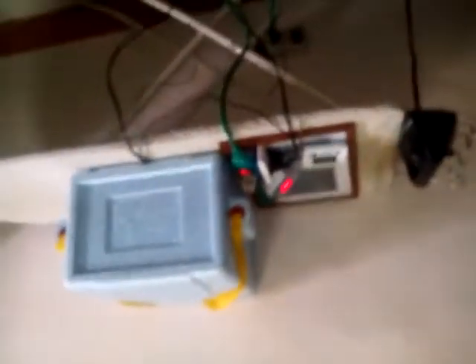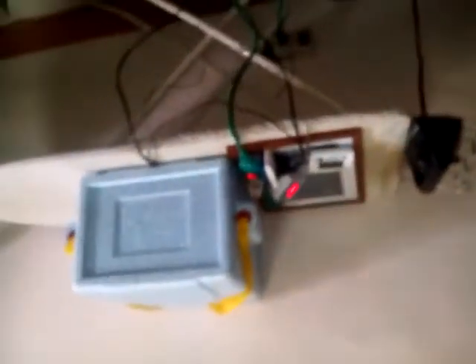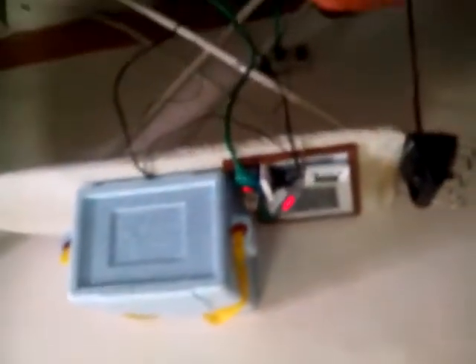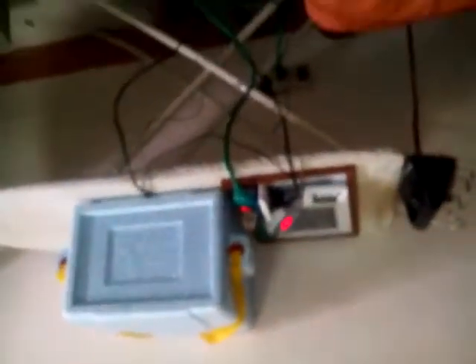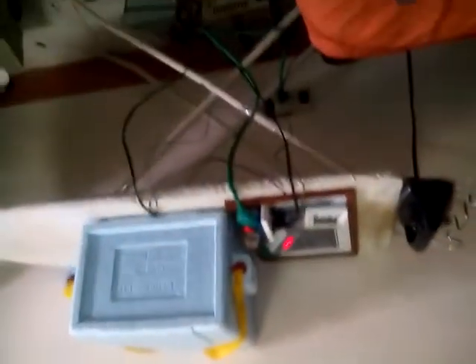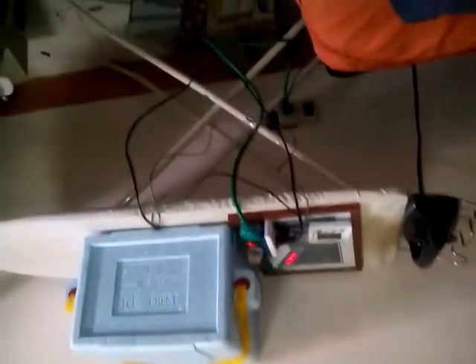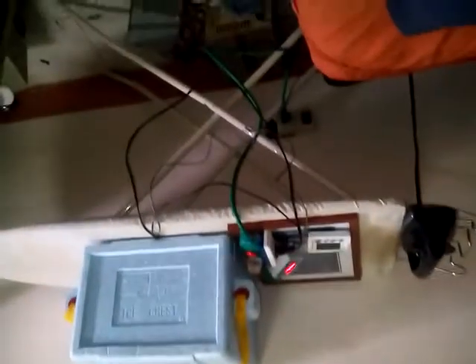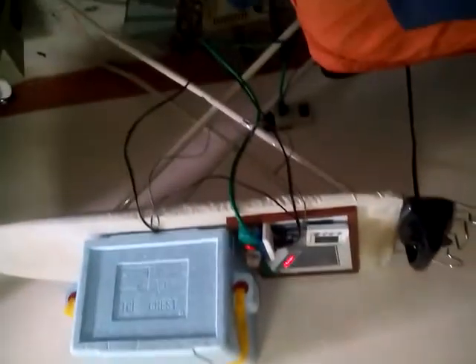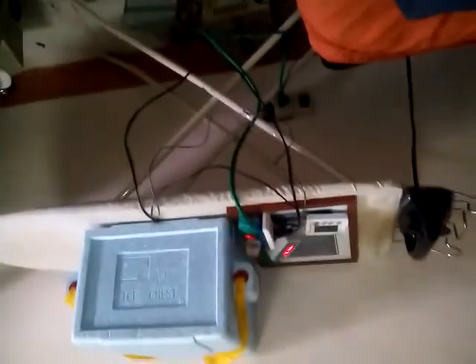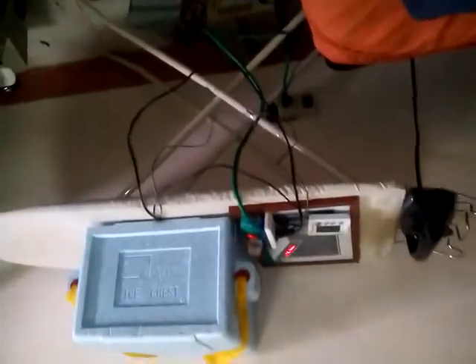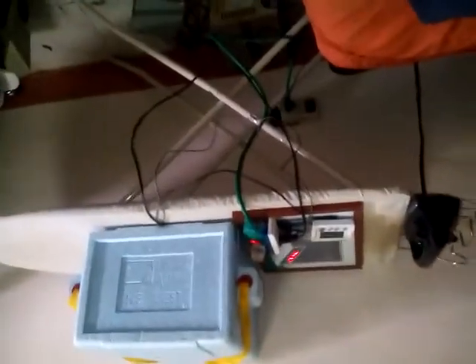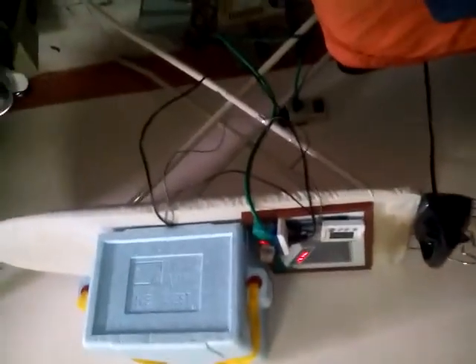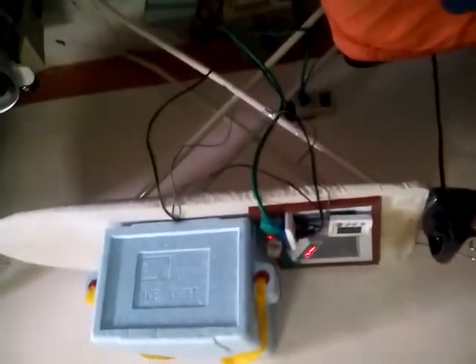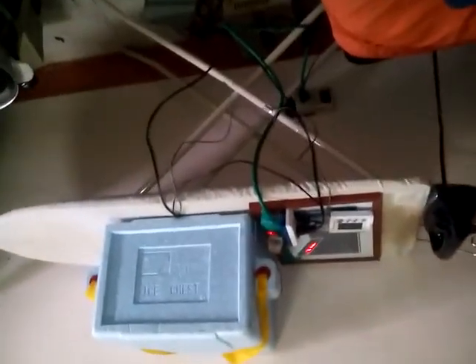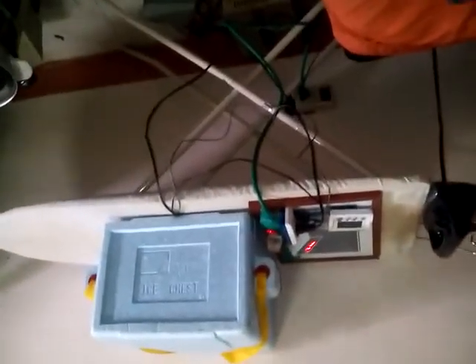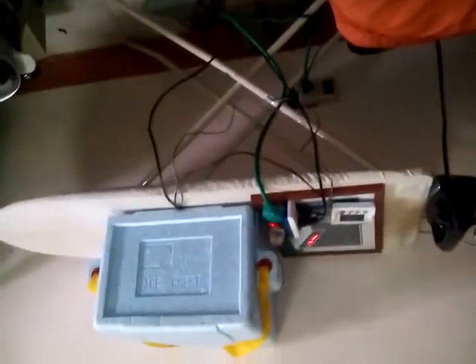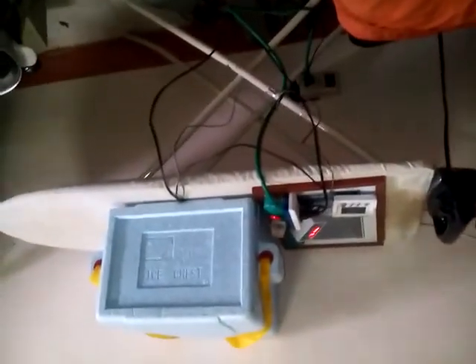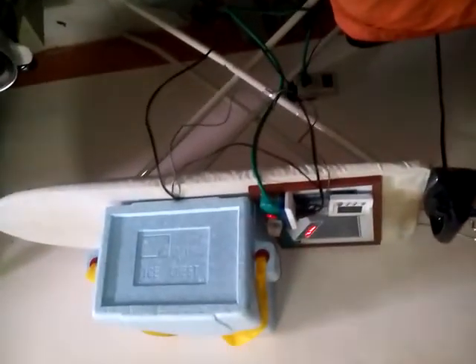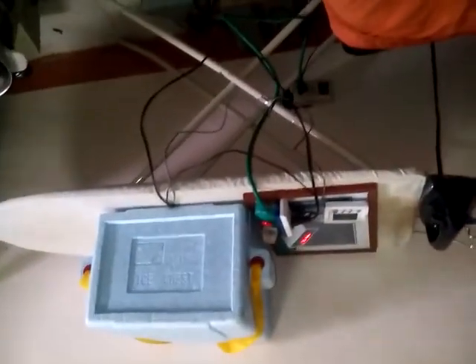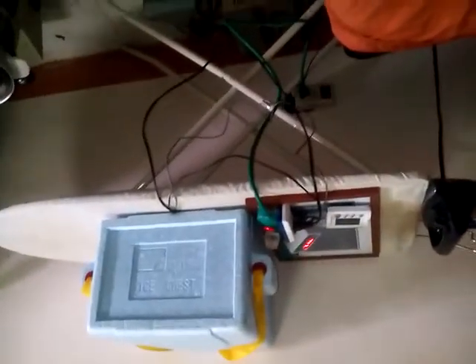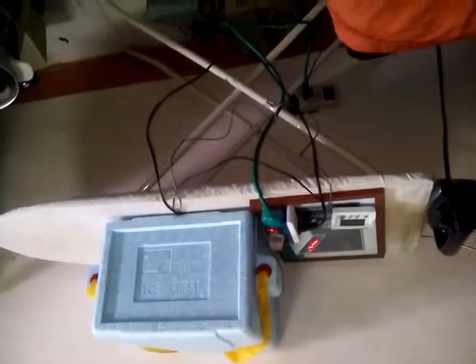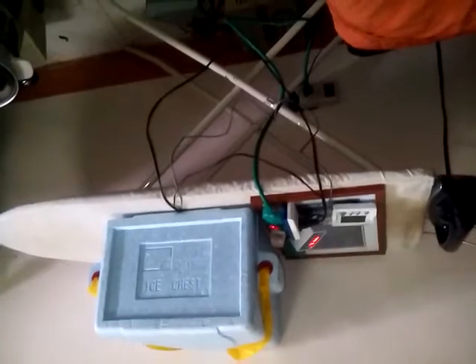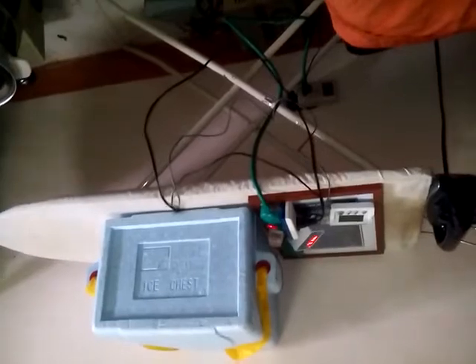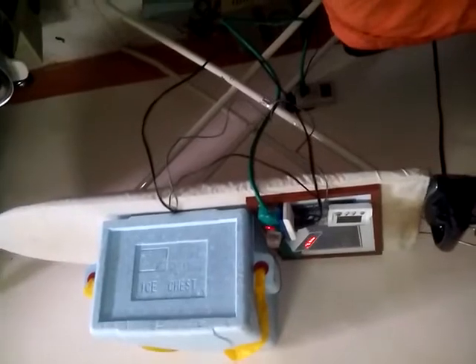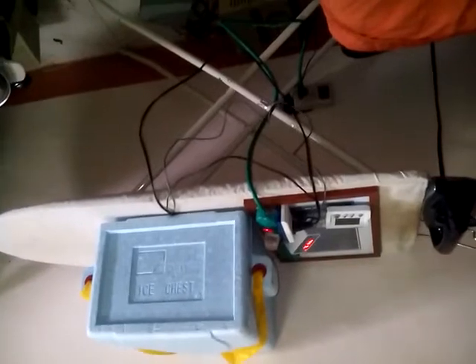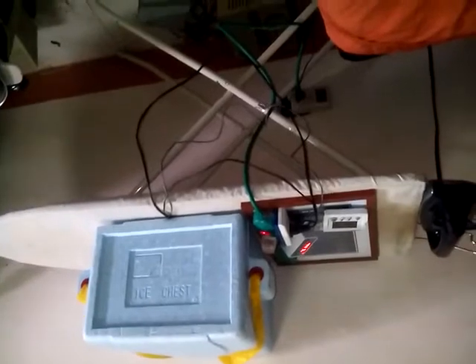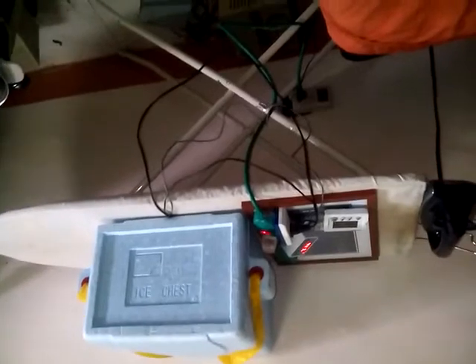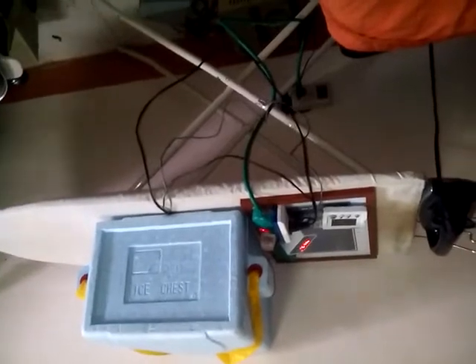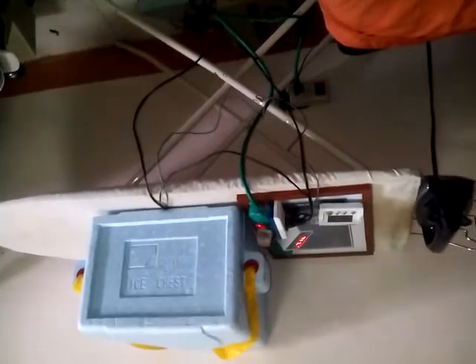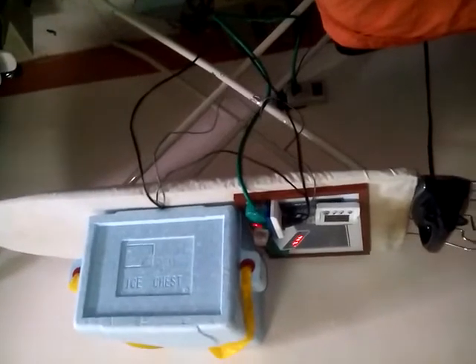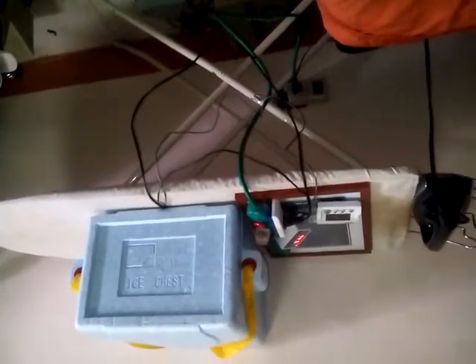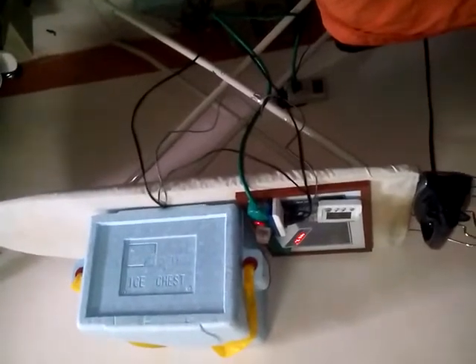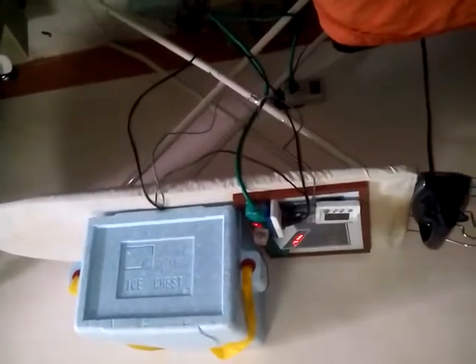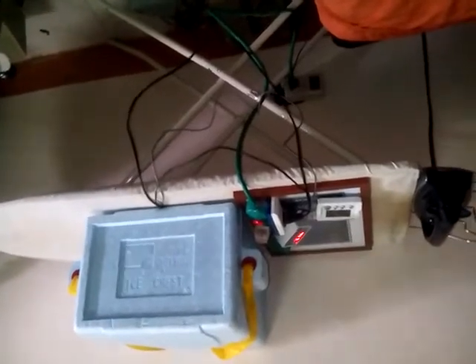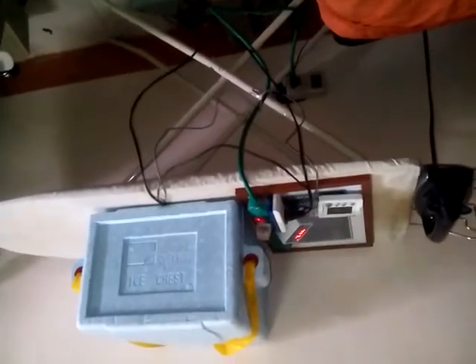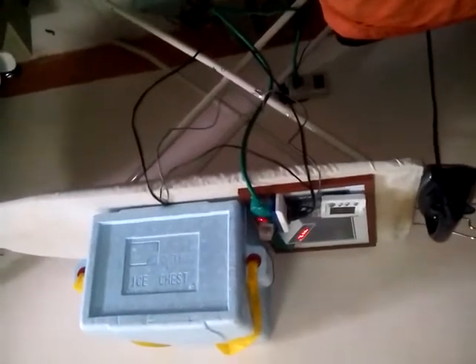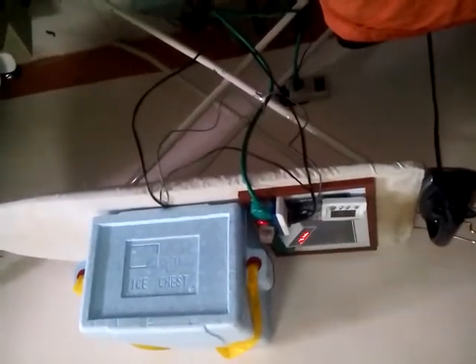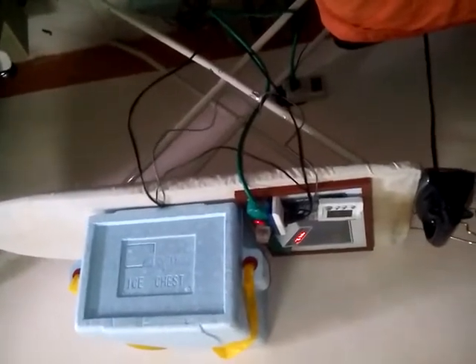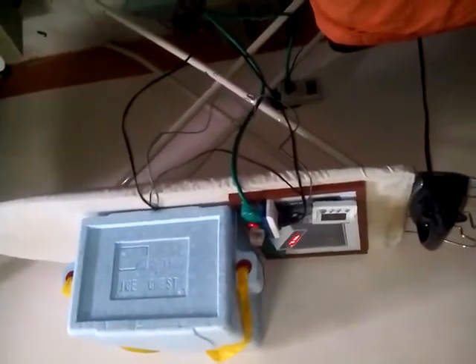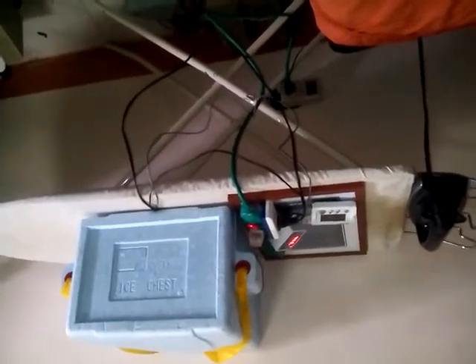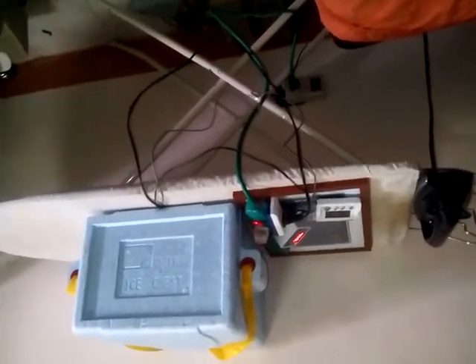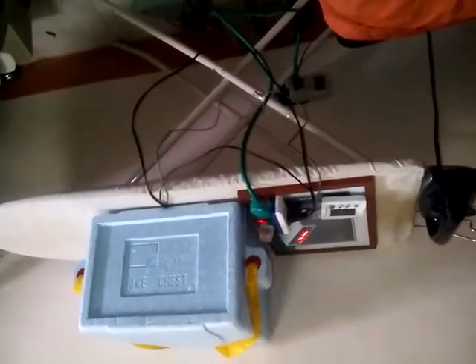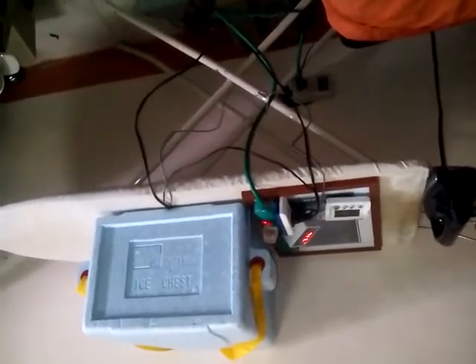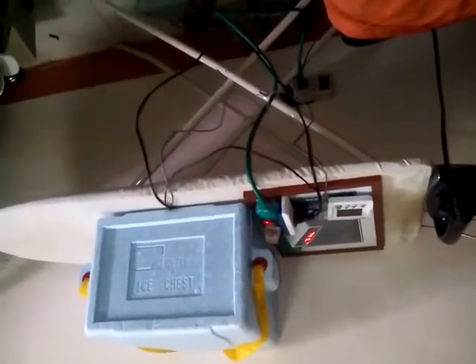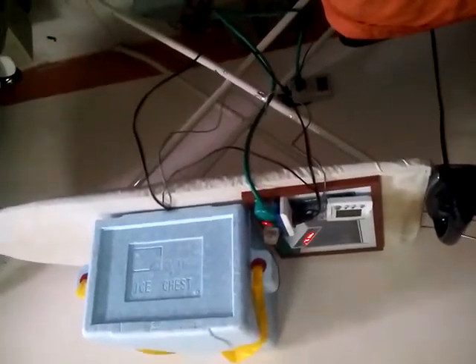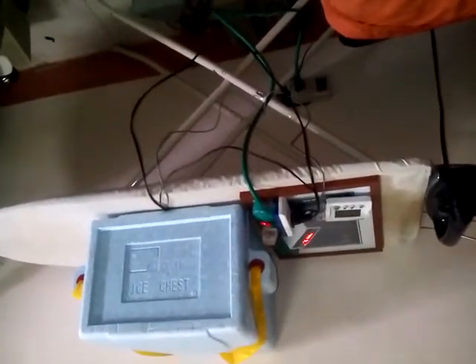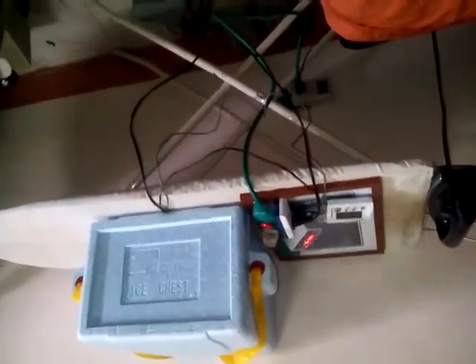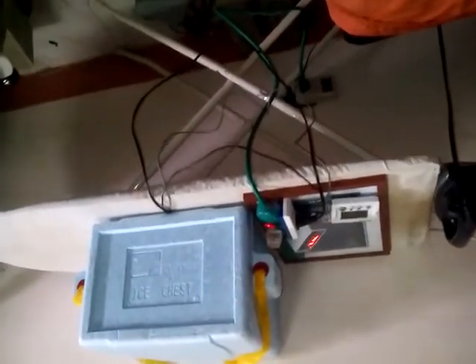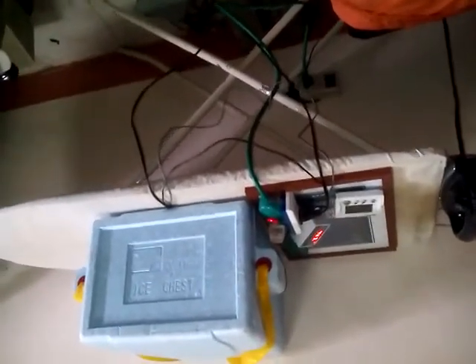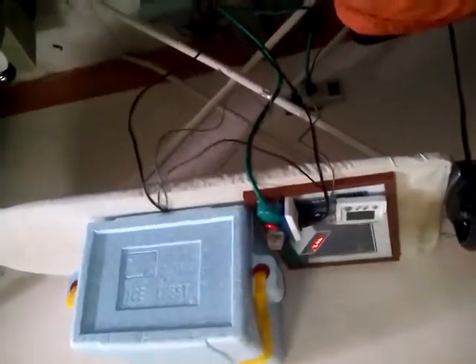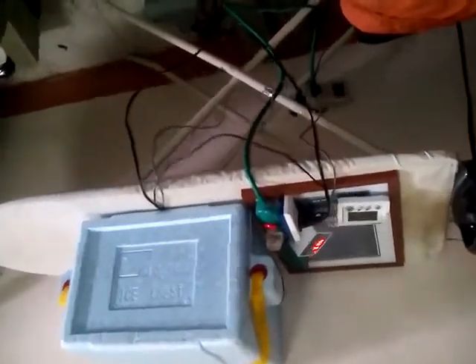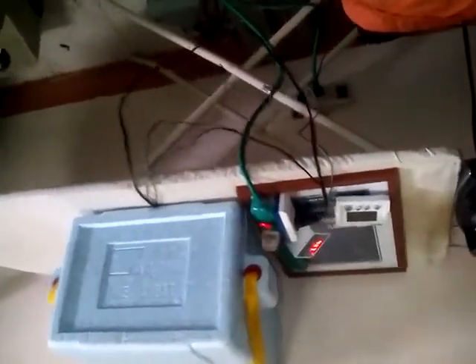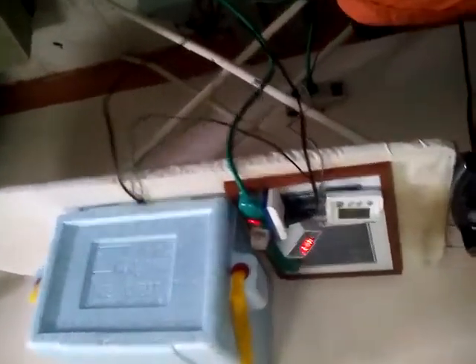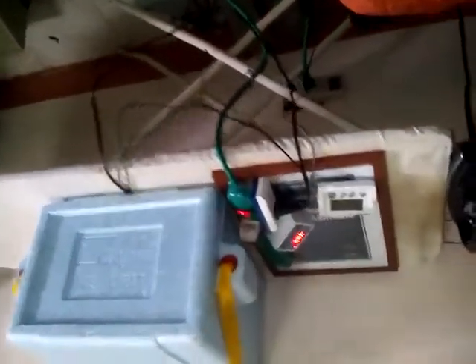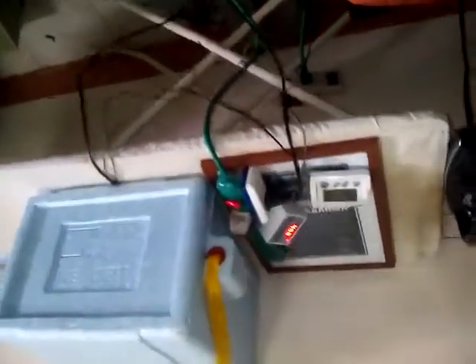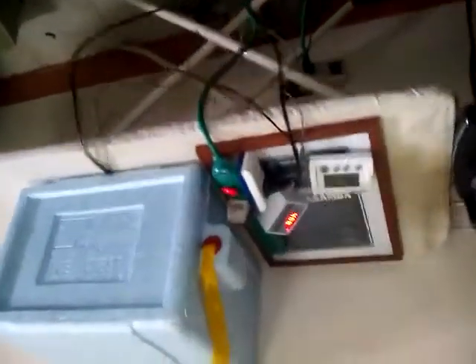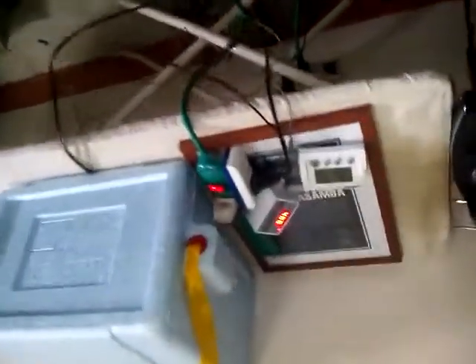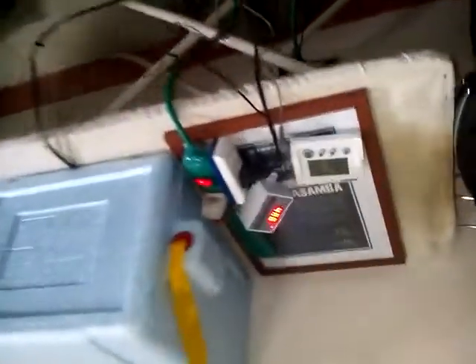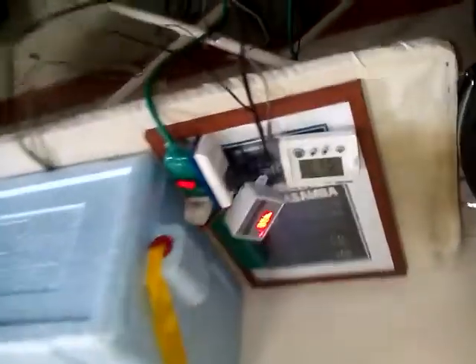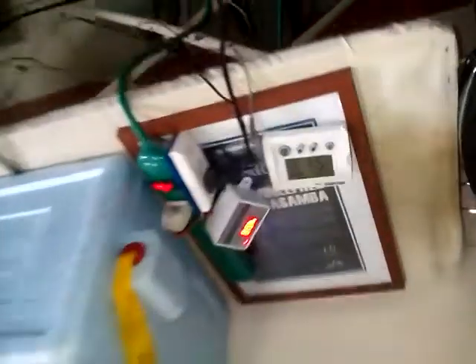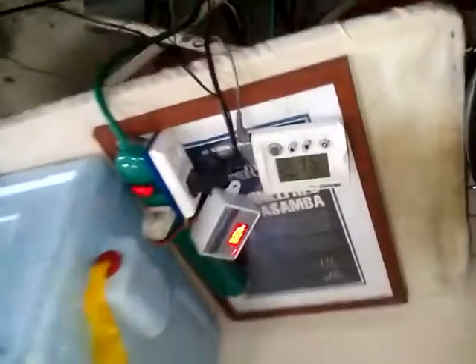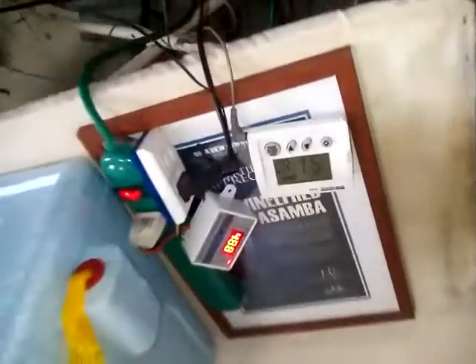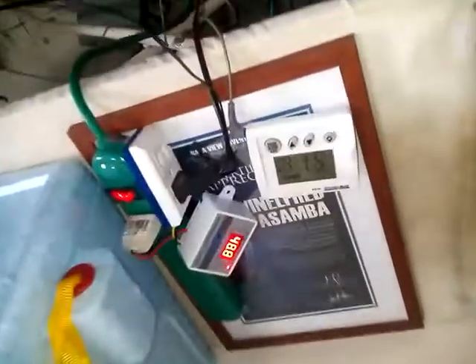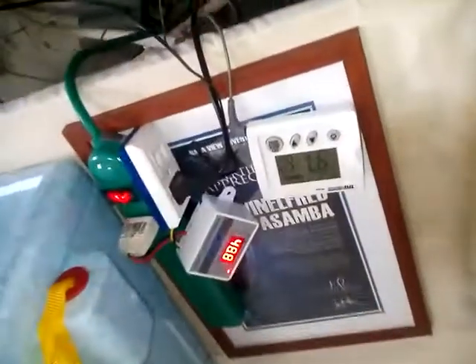So that is the experimental food heater that we have.